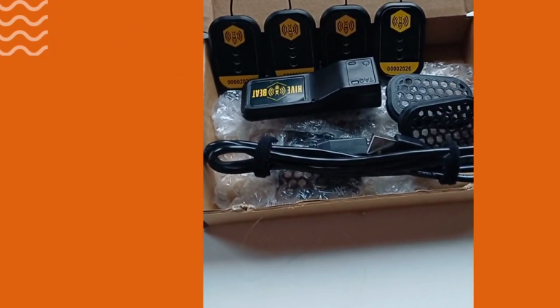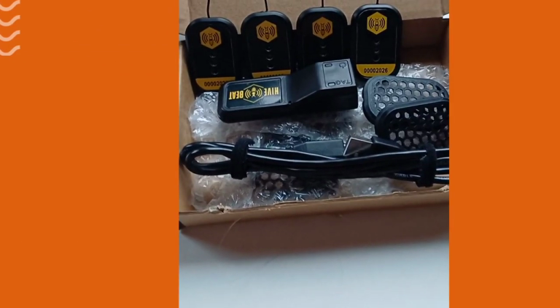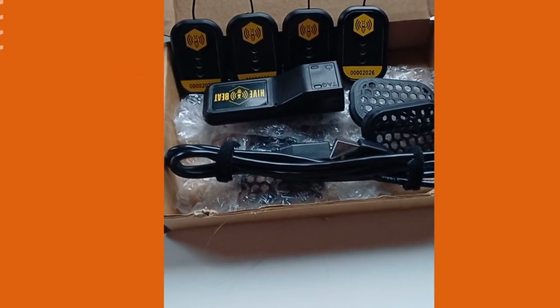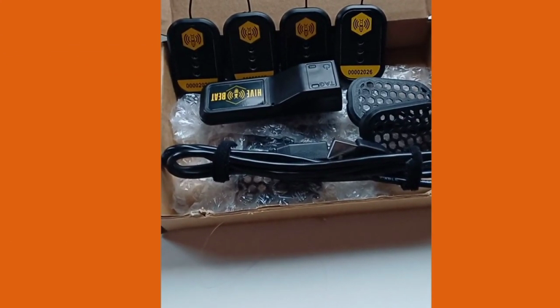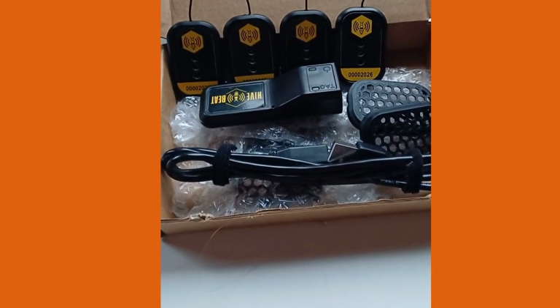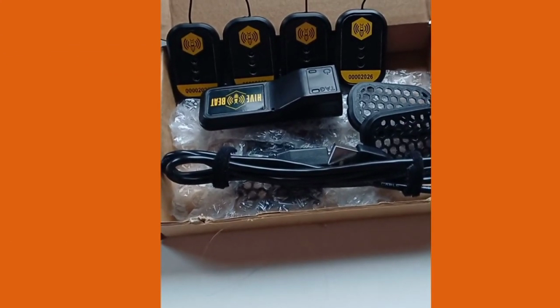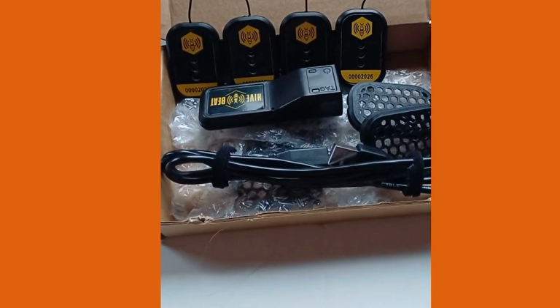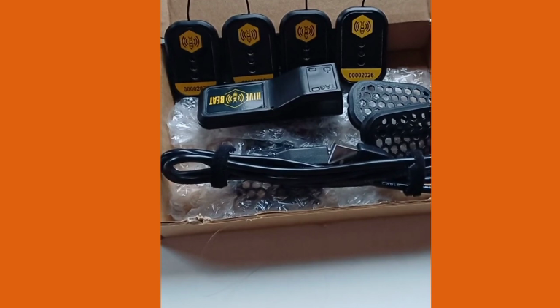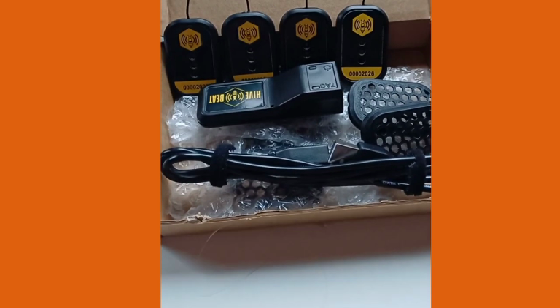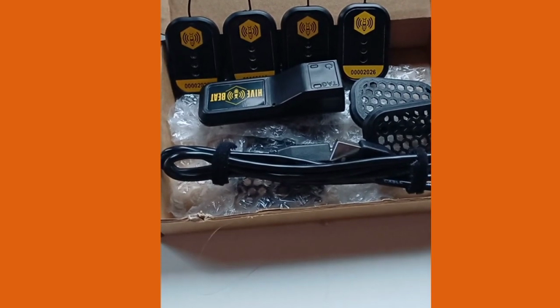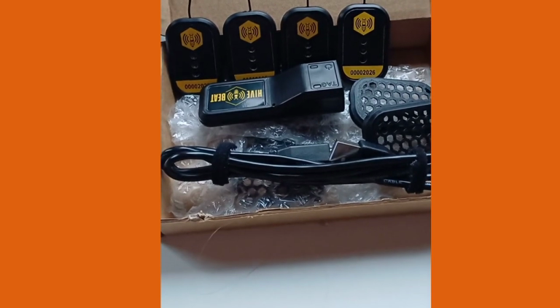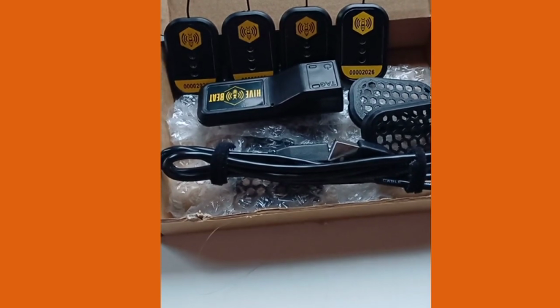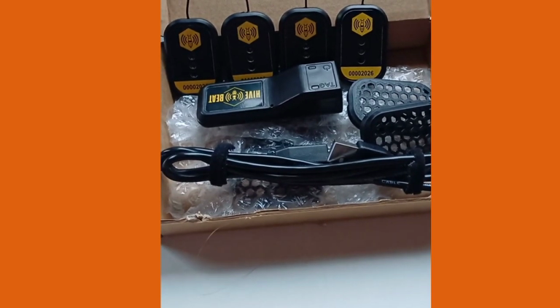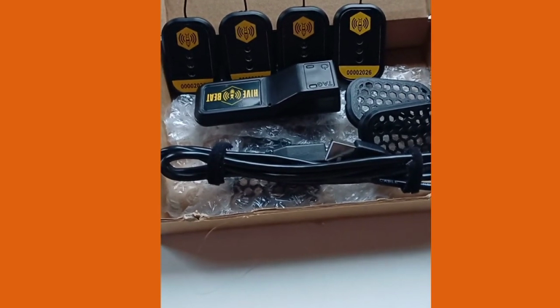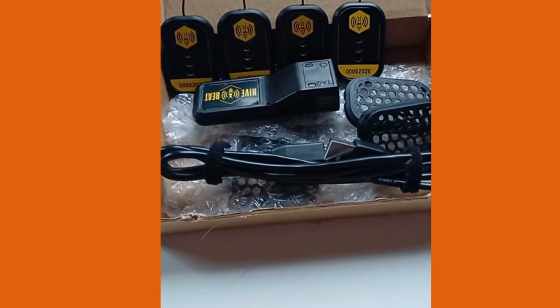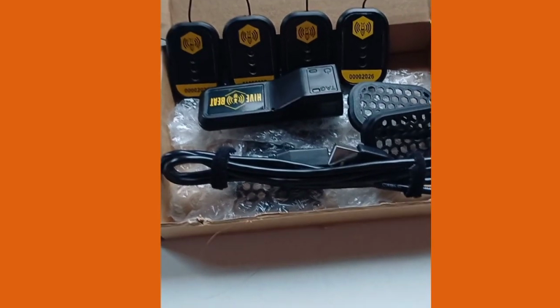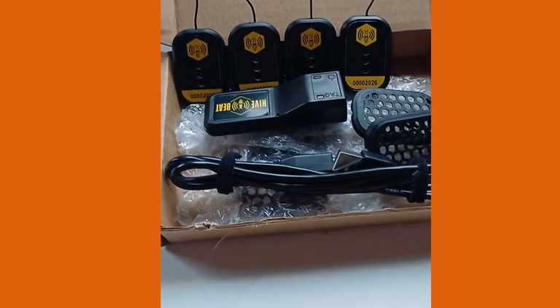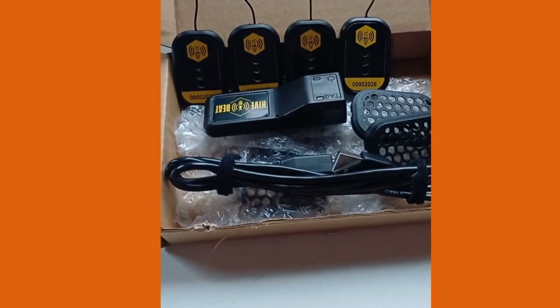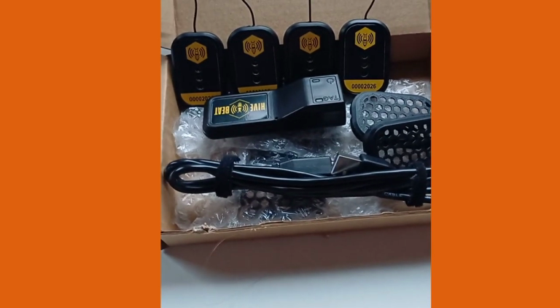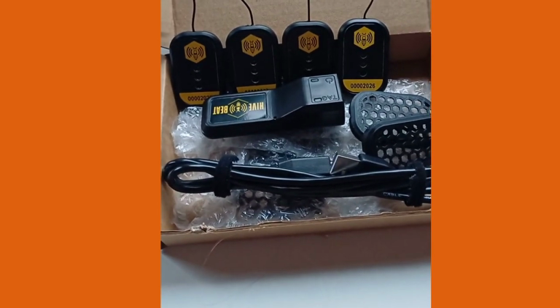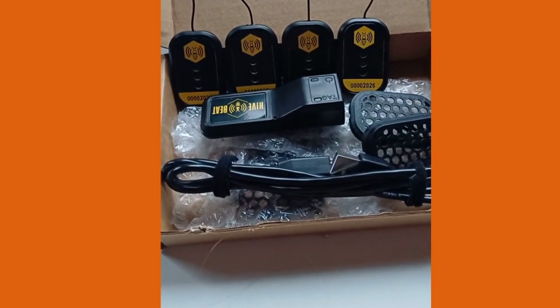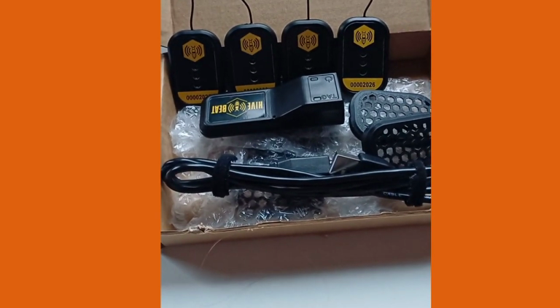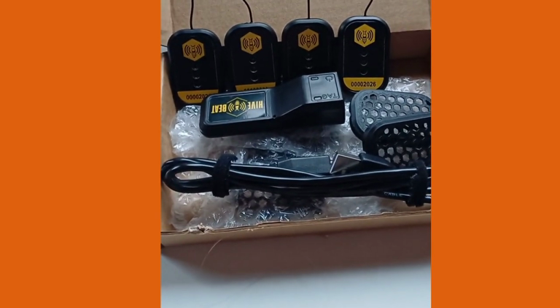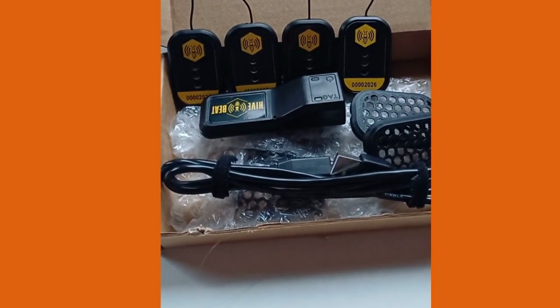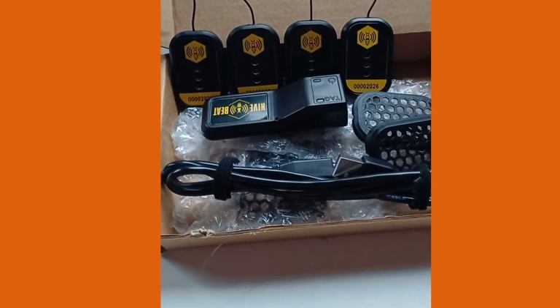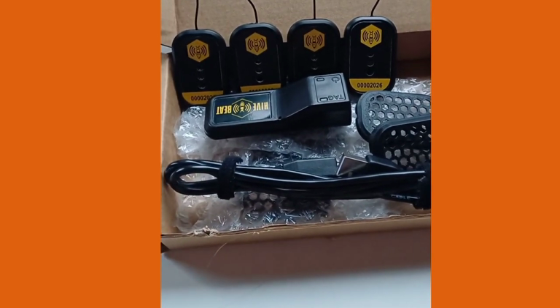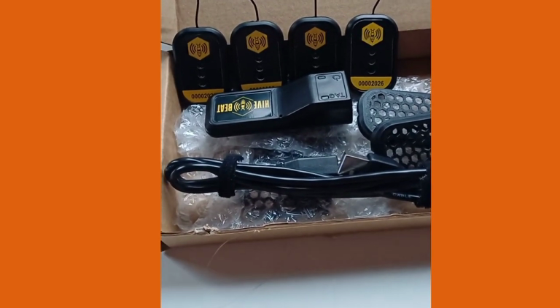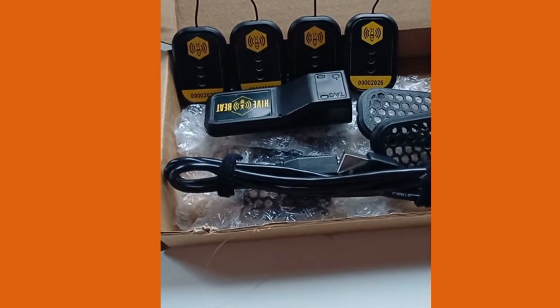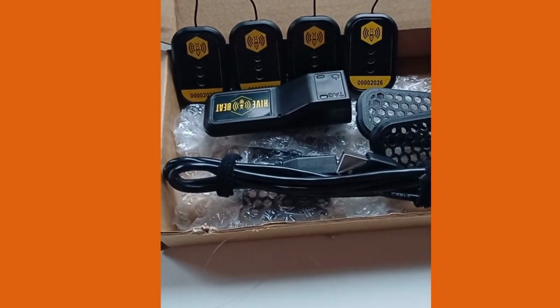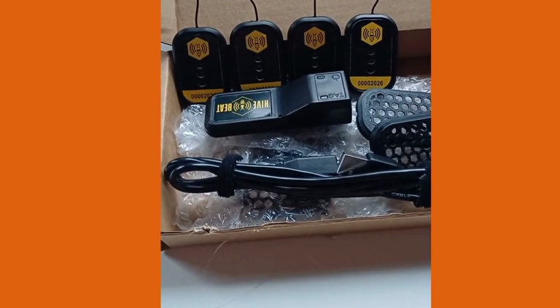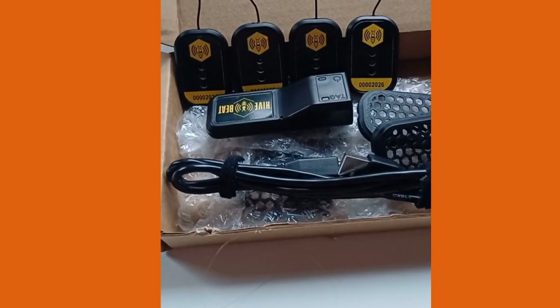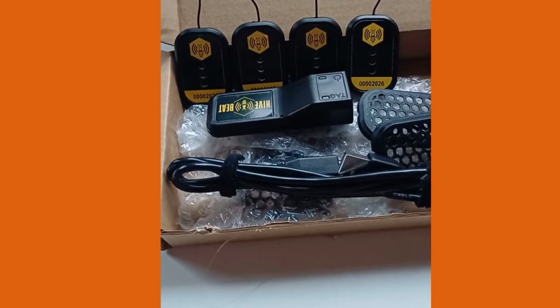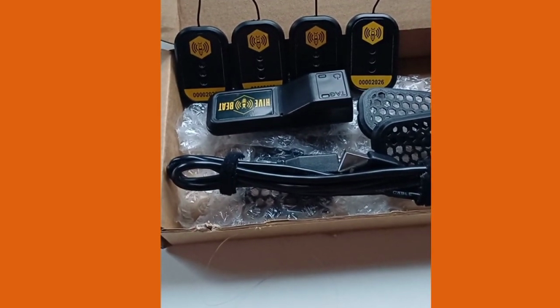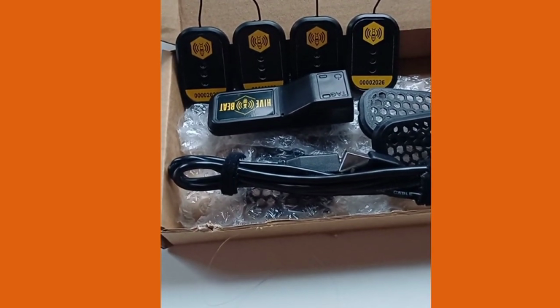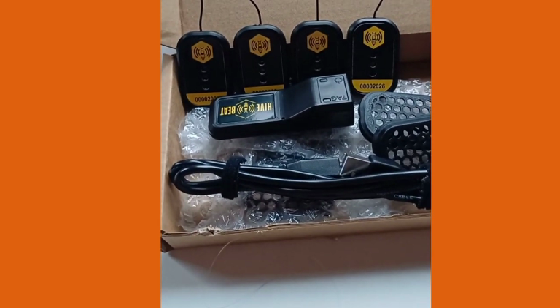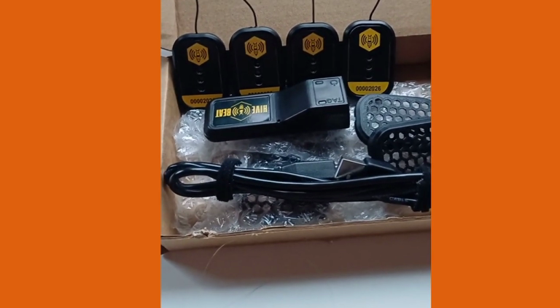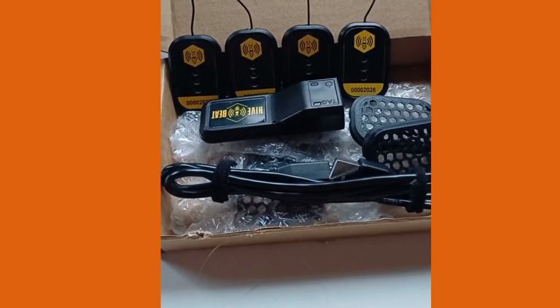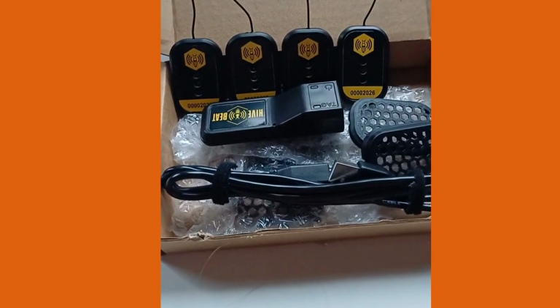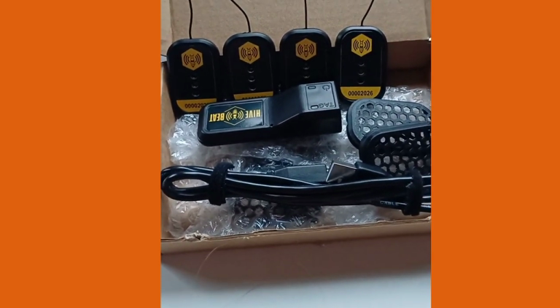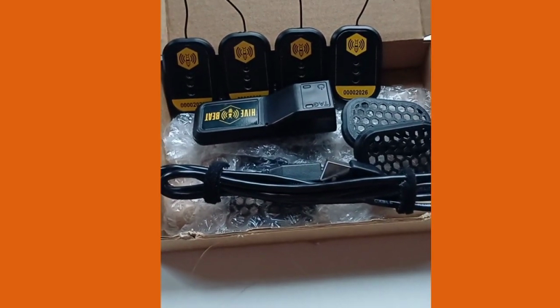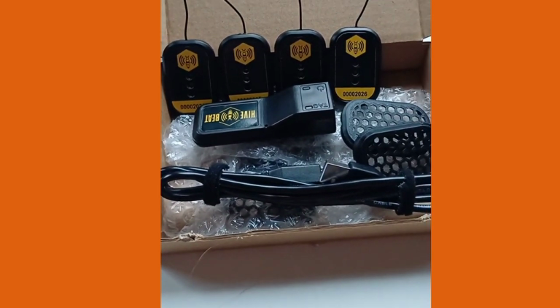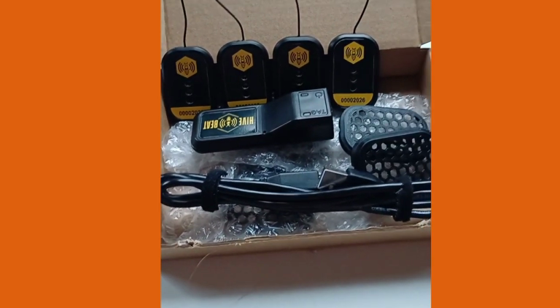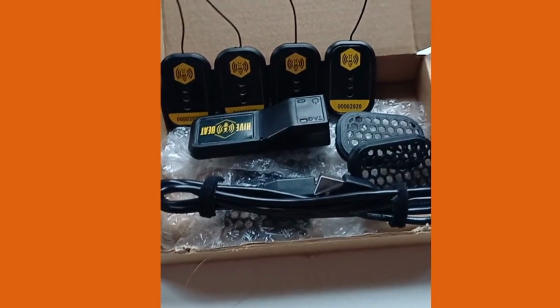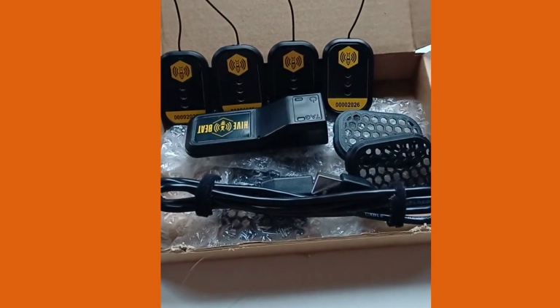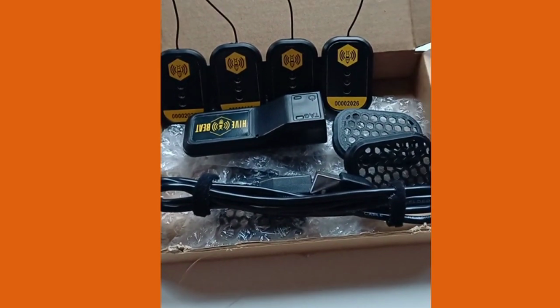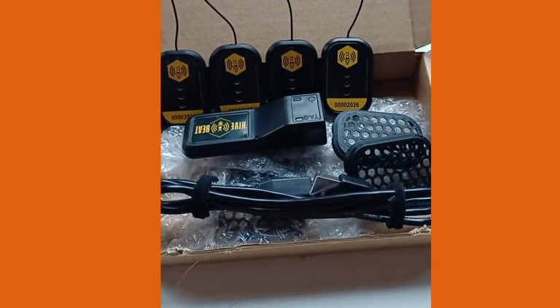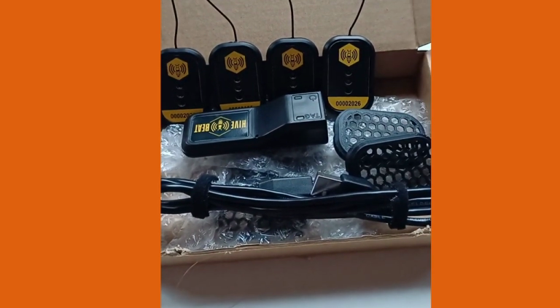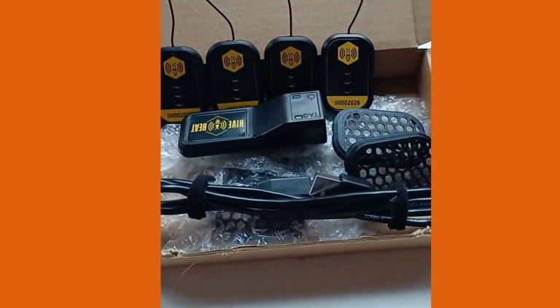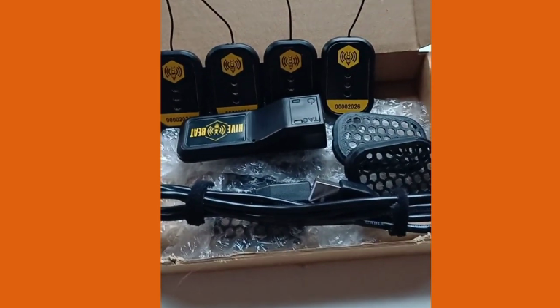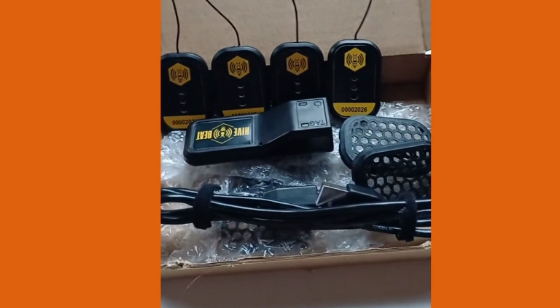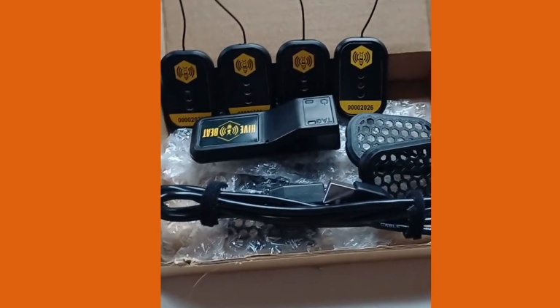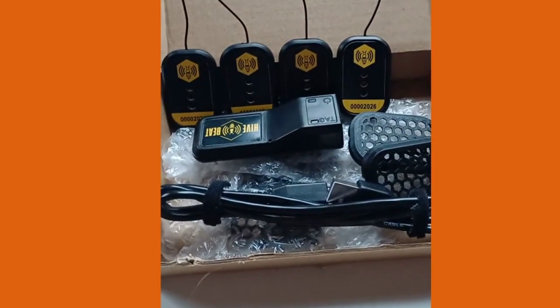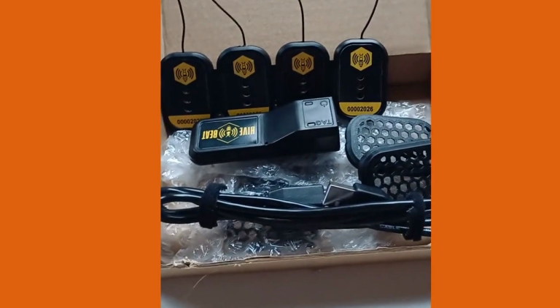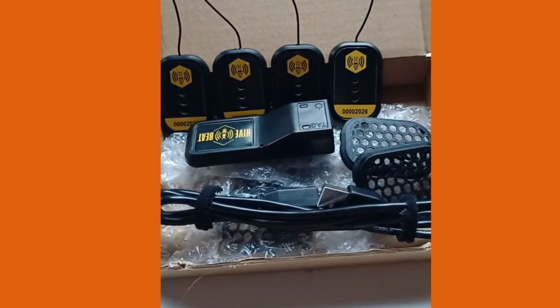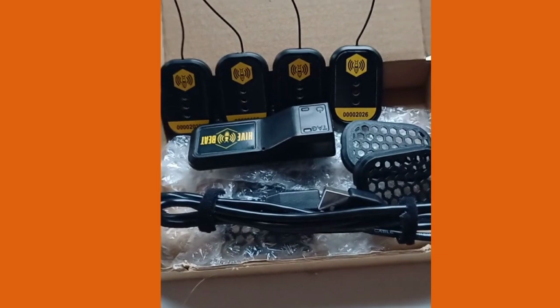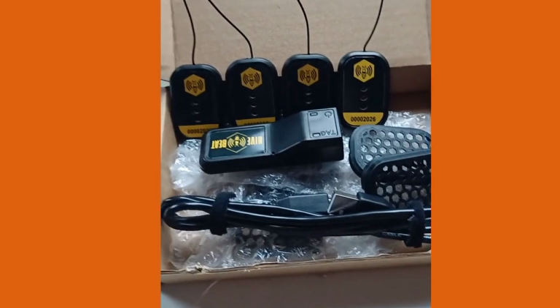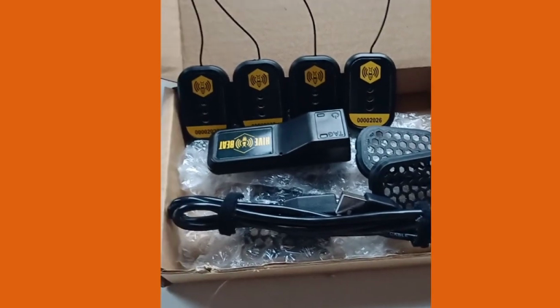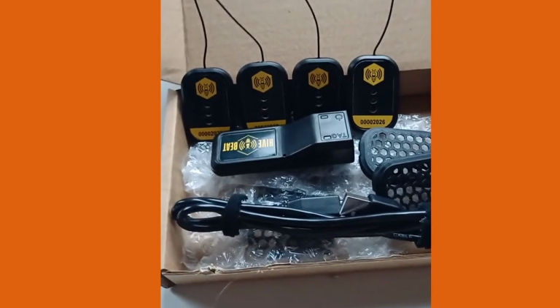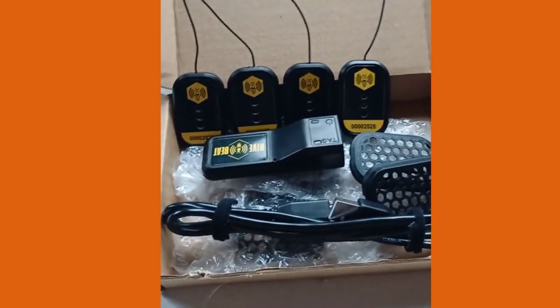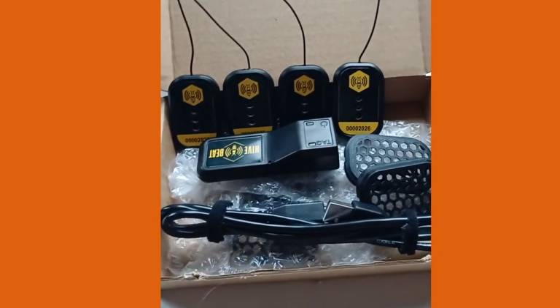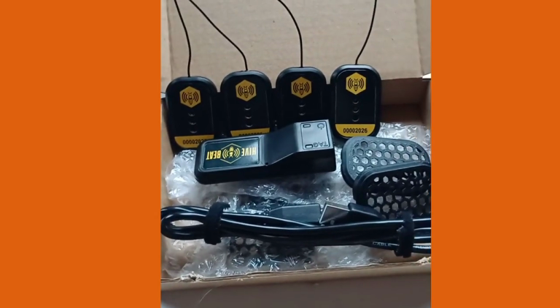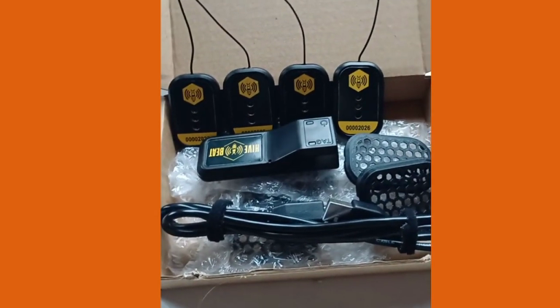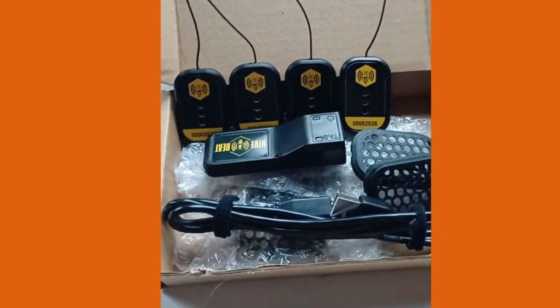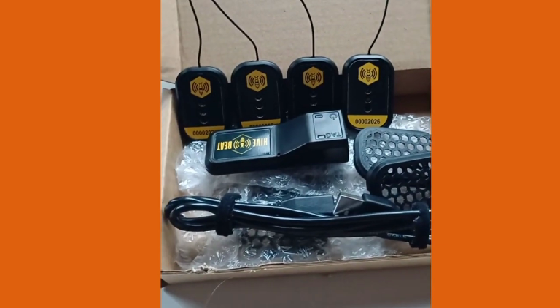Hi, this is Paul from Pots & Honey. We've got some exciting news — we're partnering with High Speed Limited as early testers with their hive monitoring equipment.